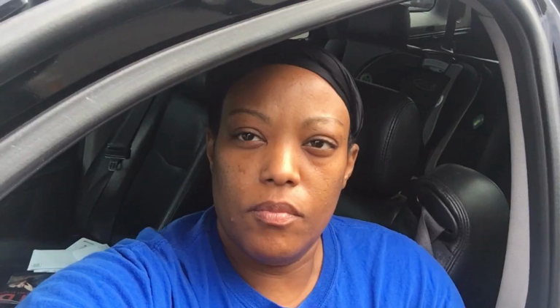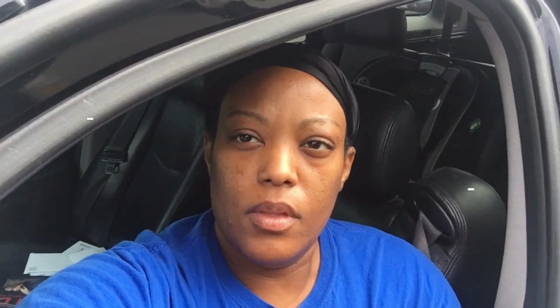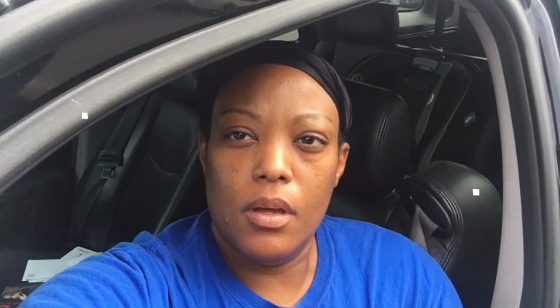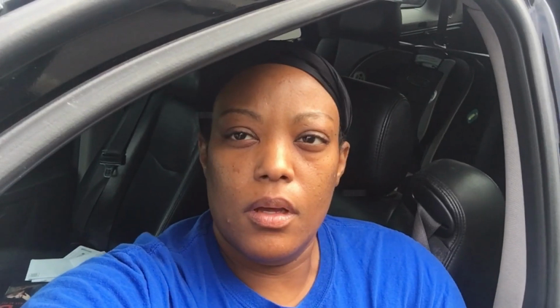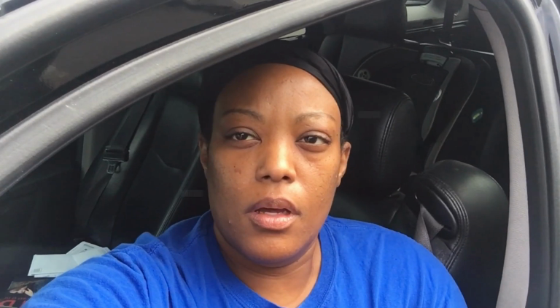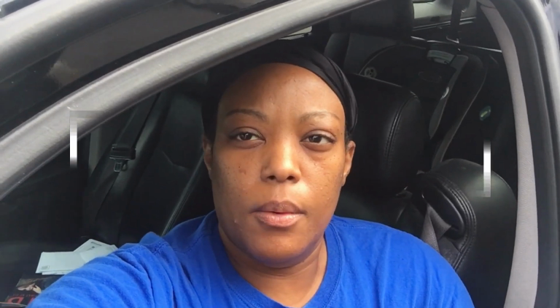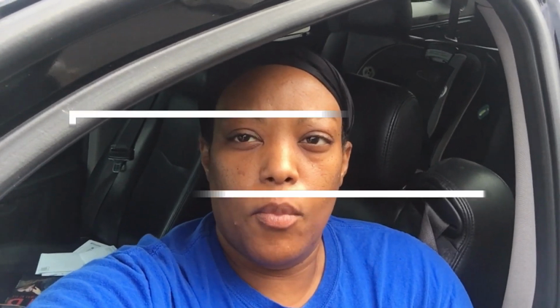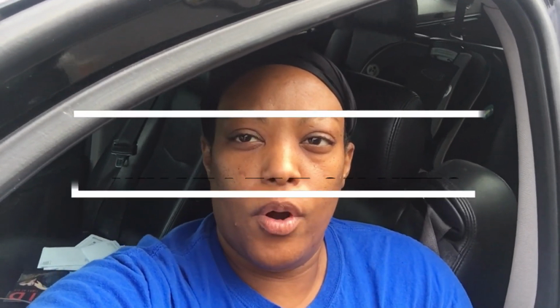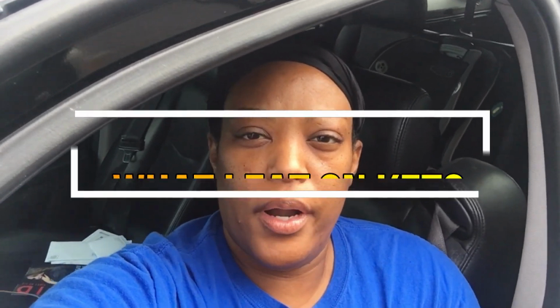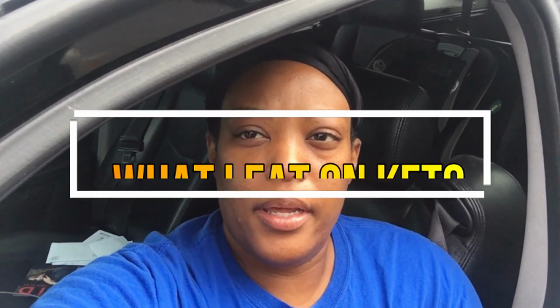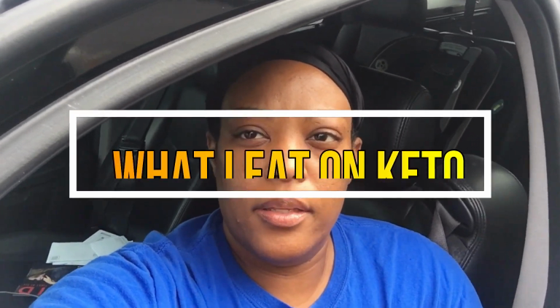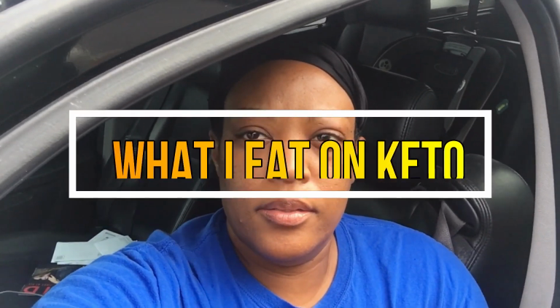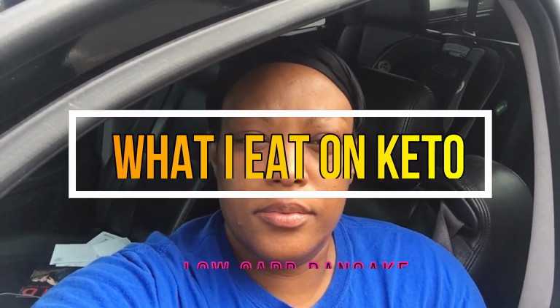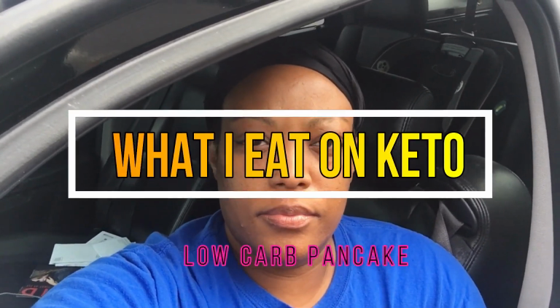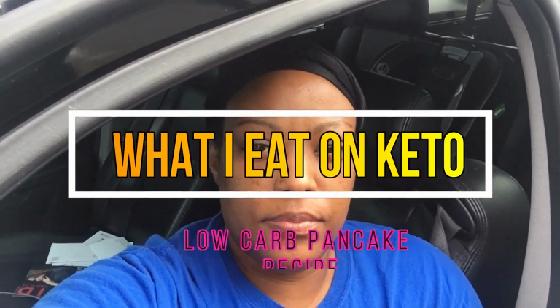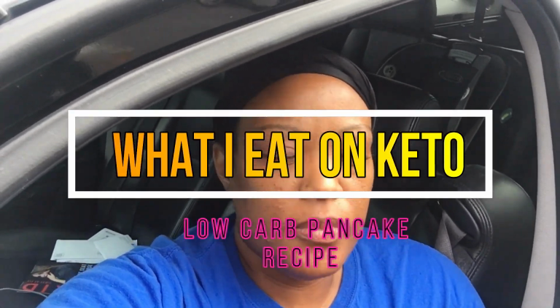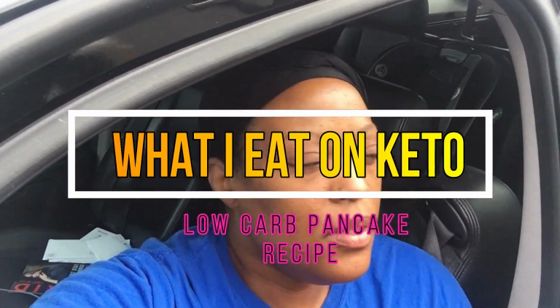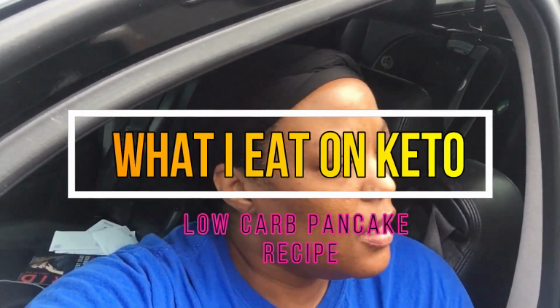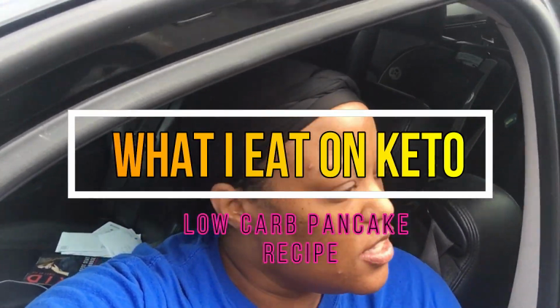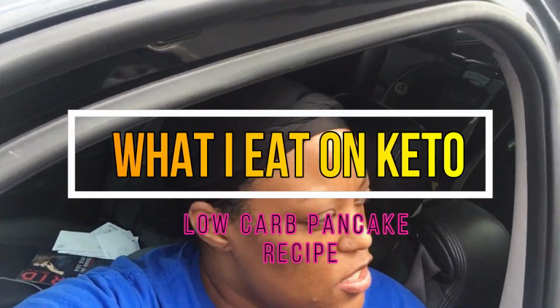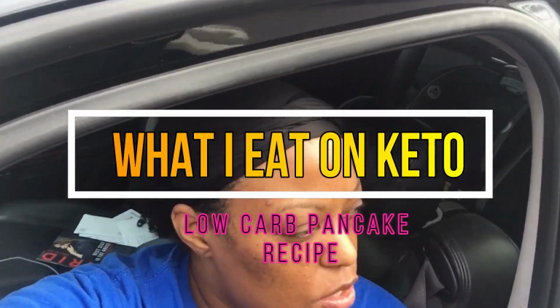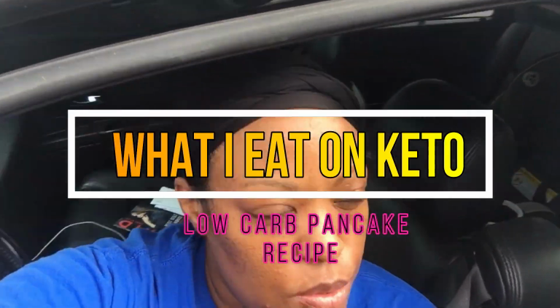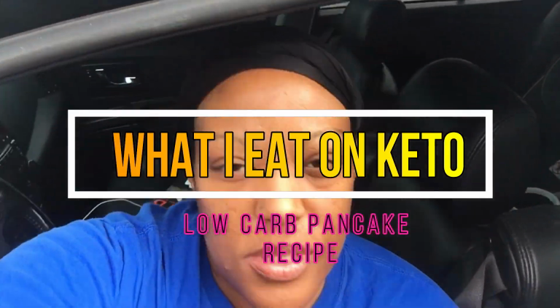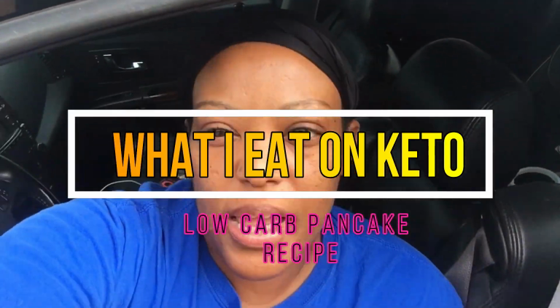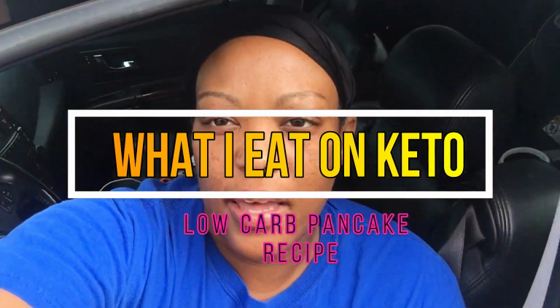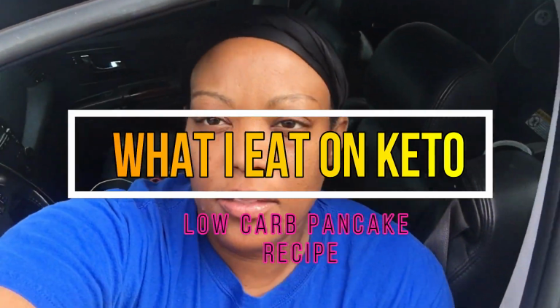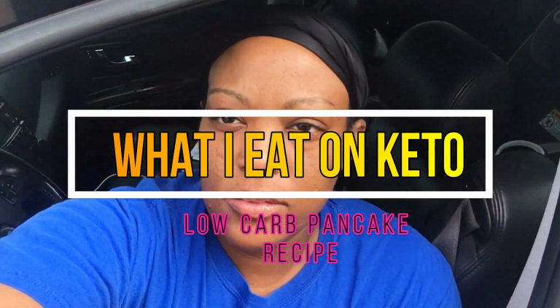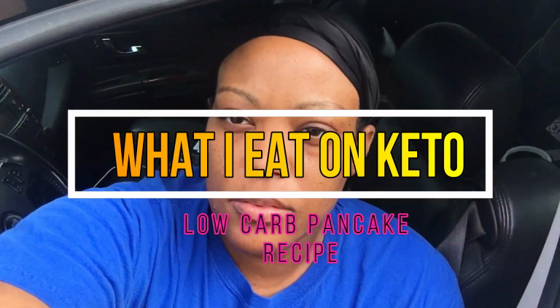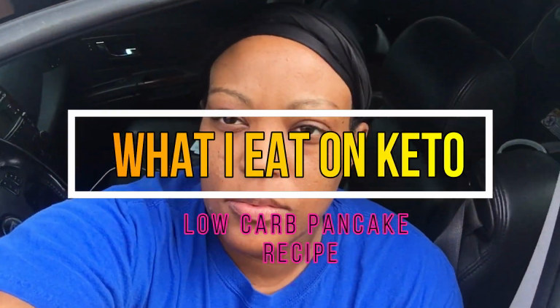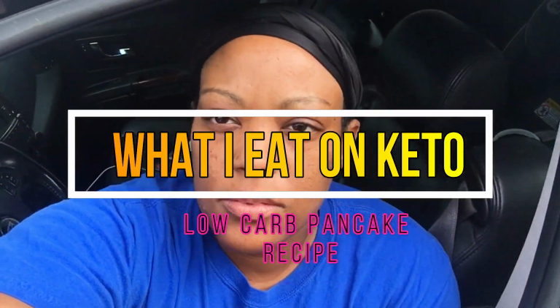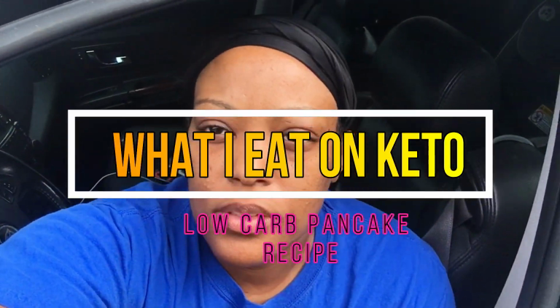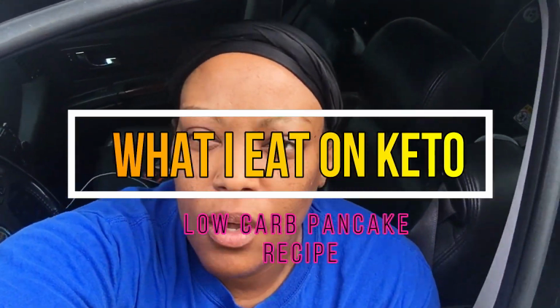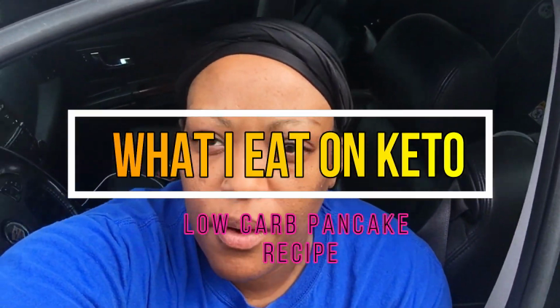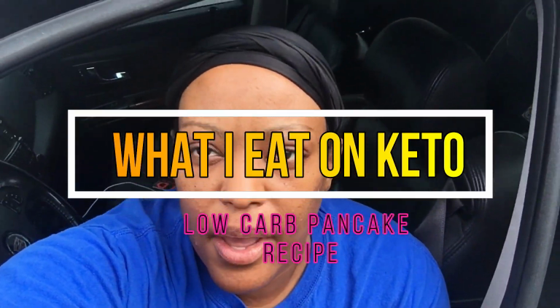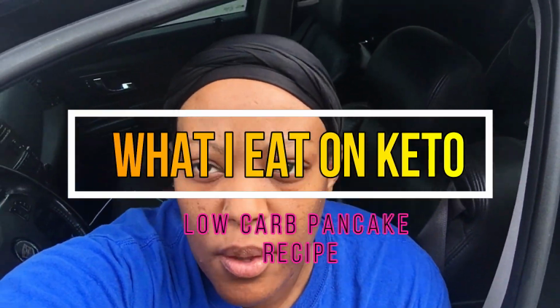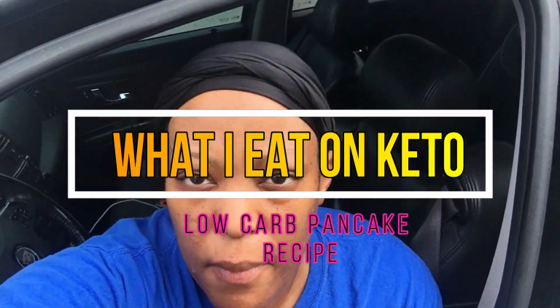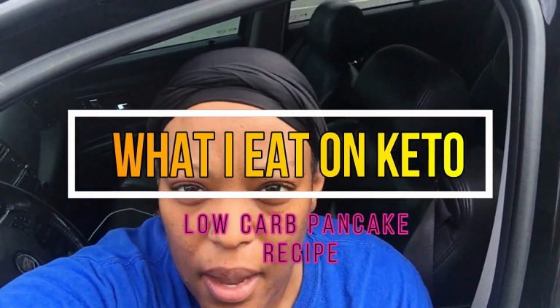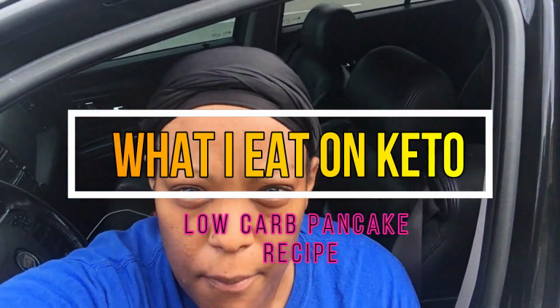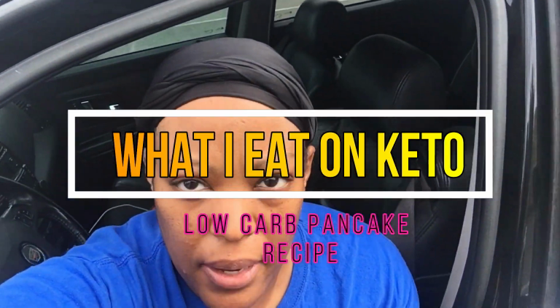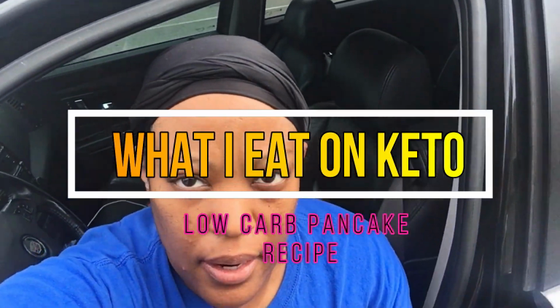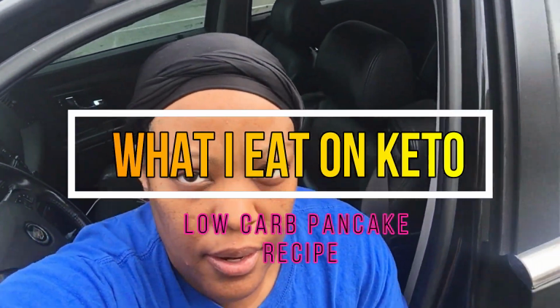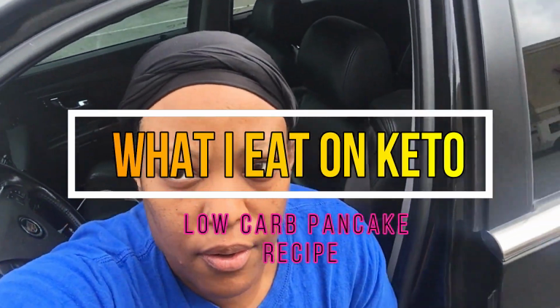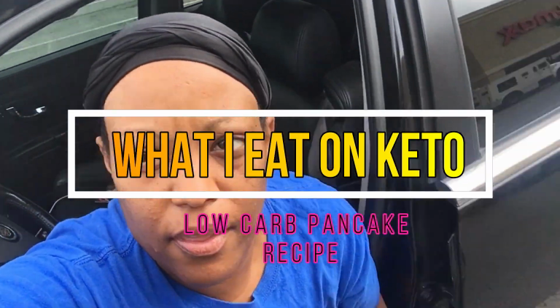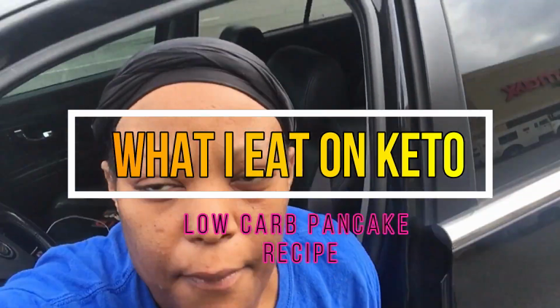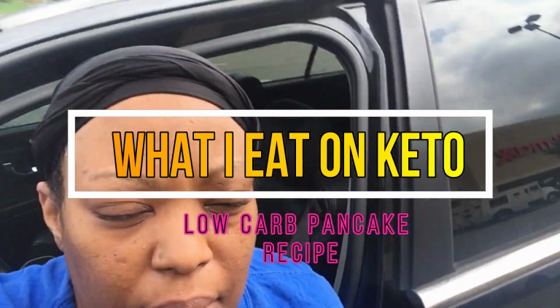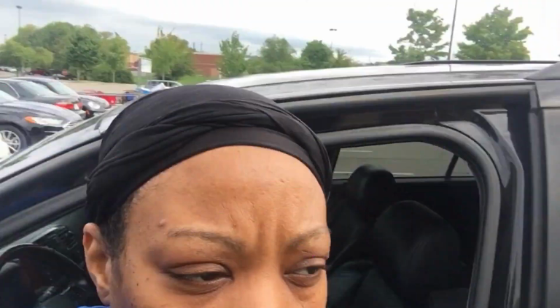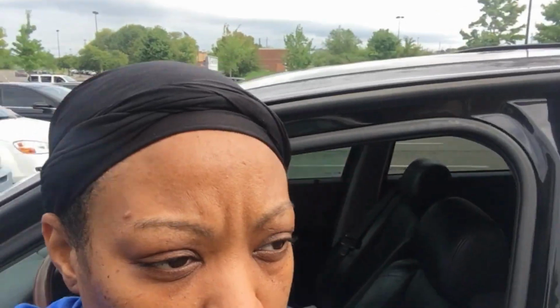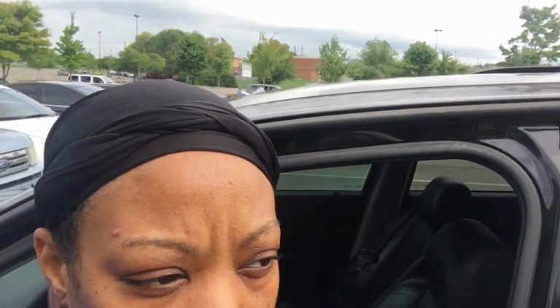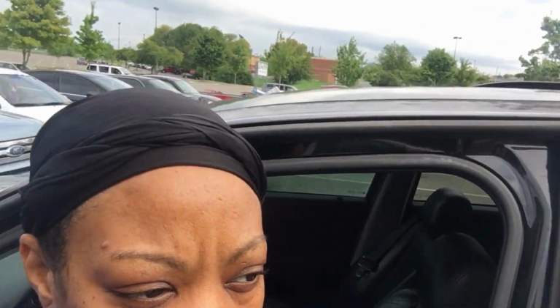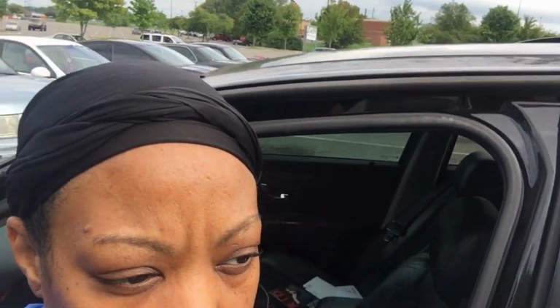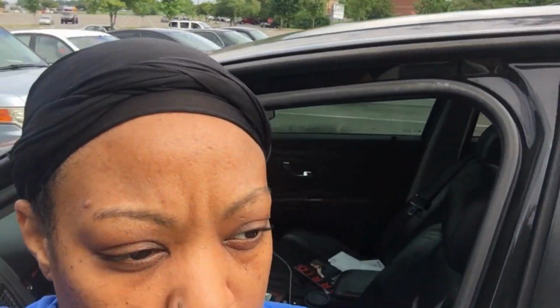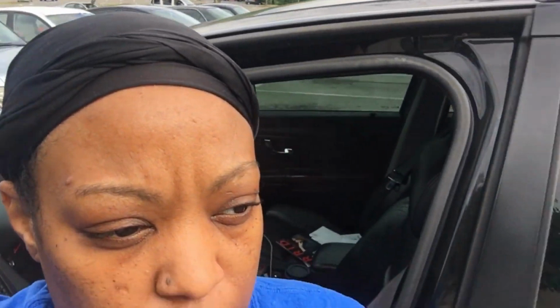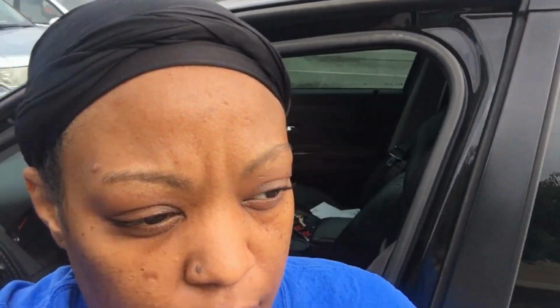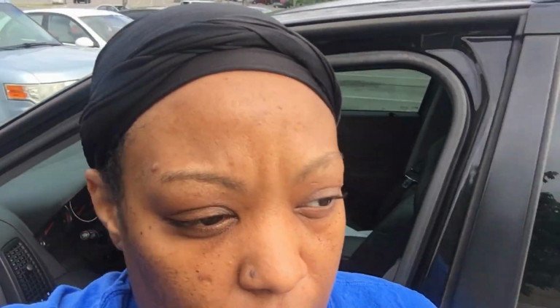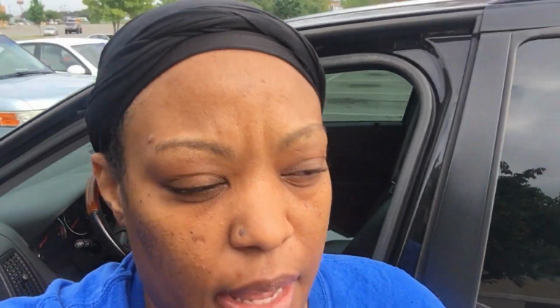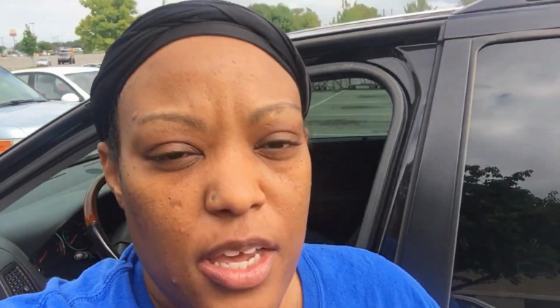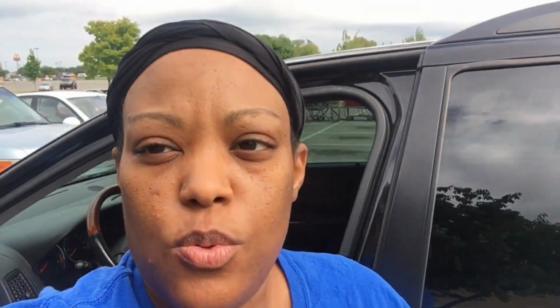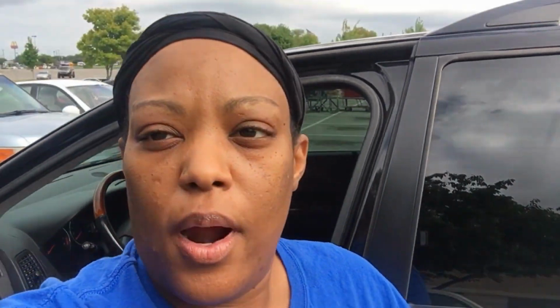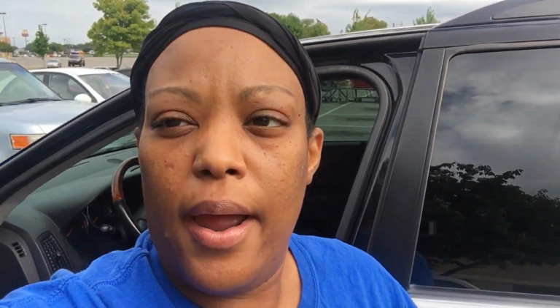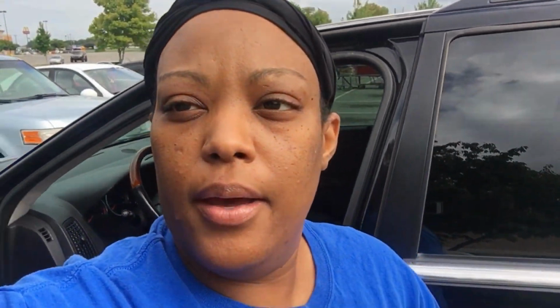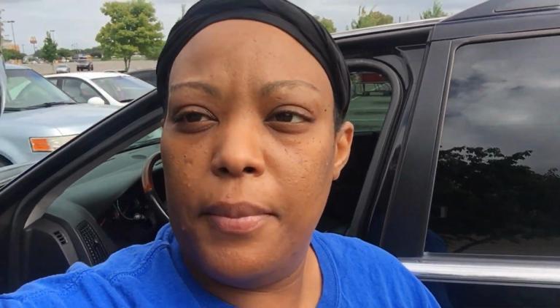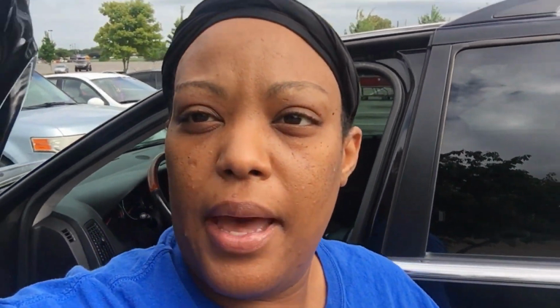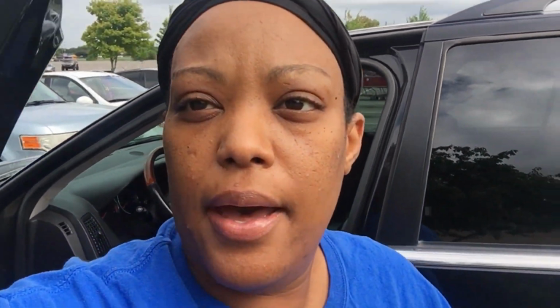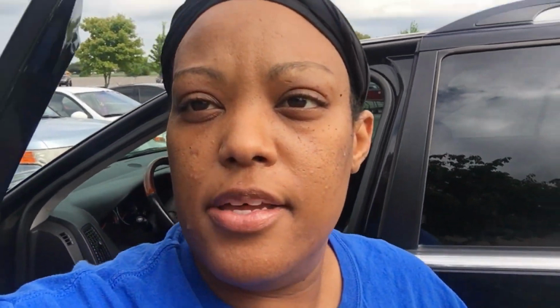Good morning. It's Tuesday. You may or may not know that. But anyway, guess where I am, guys?